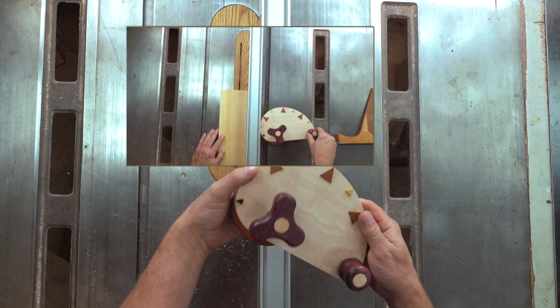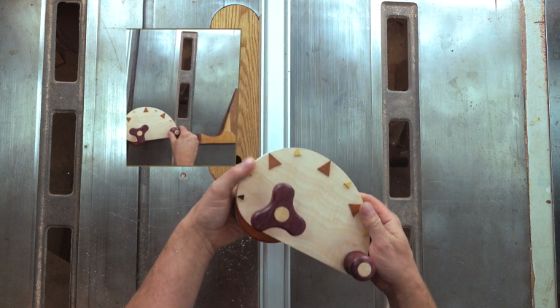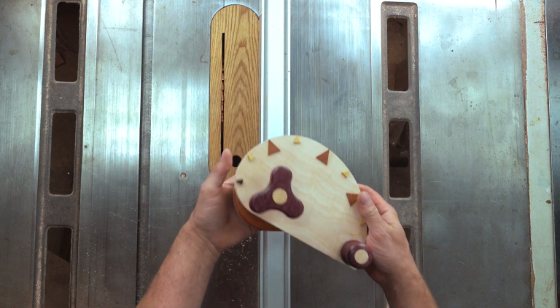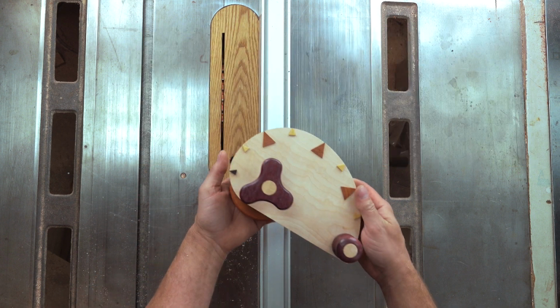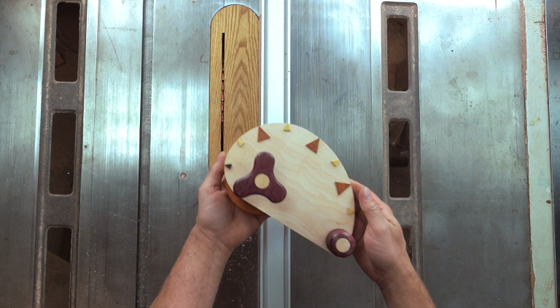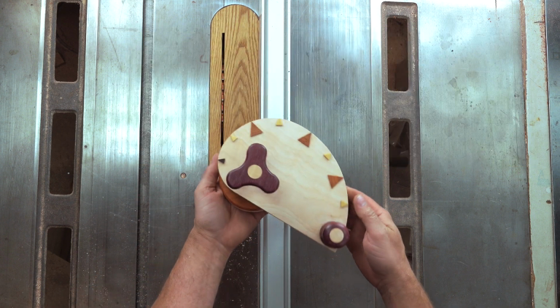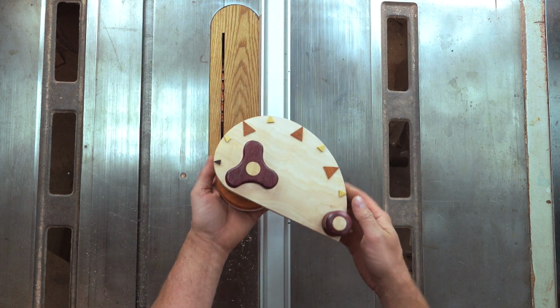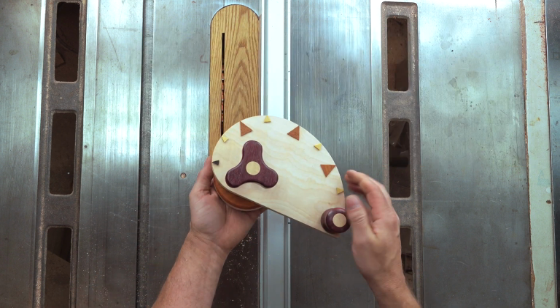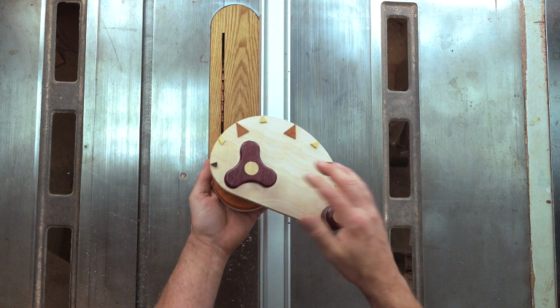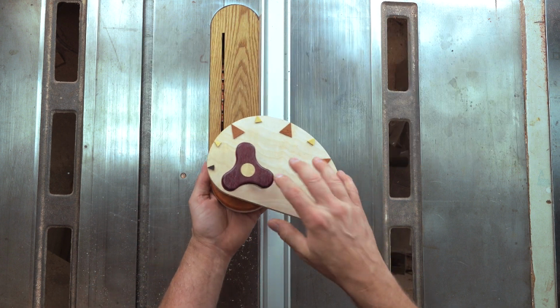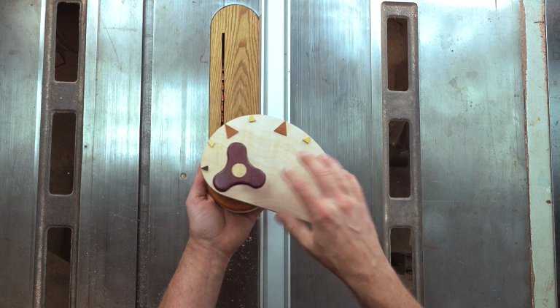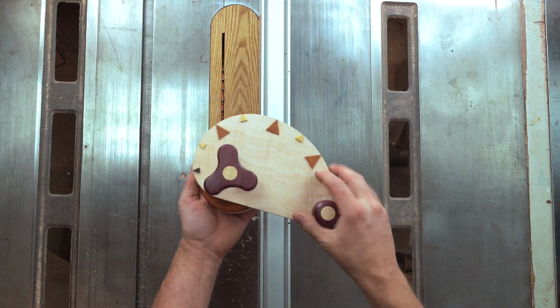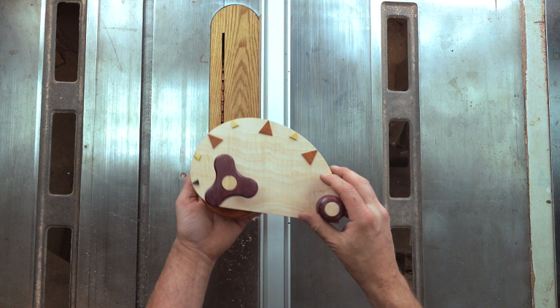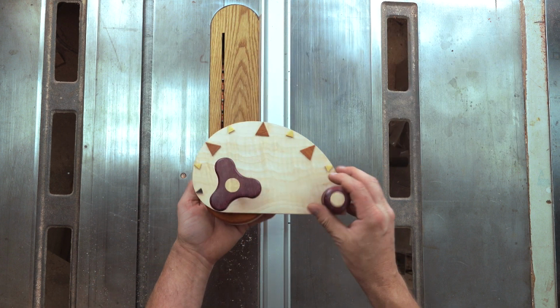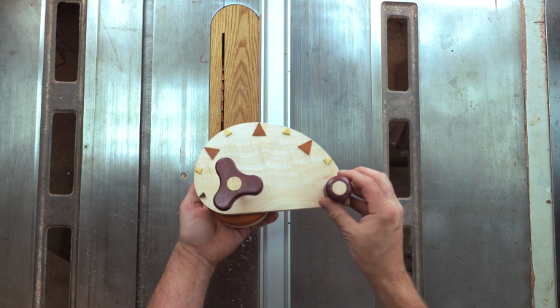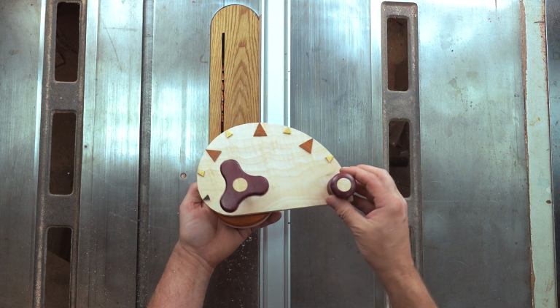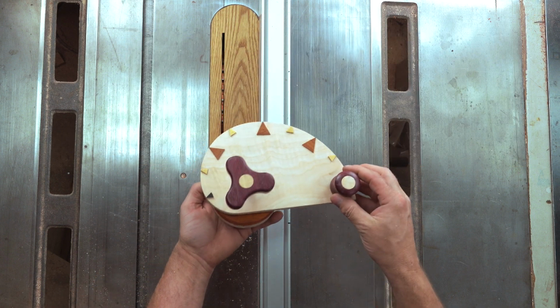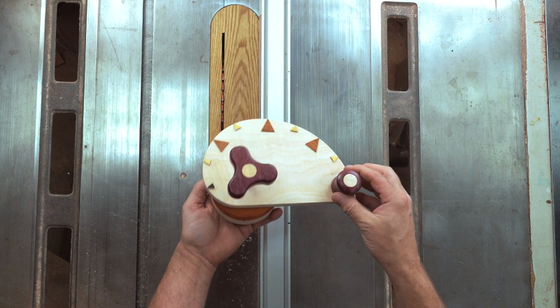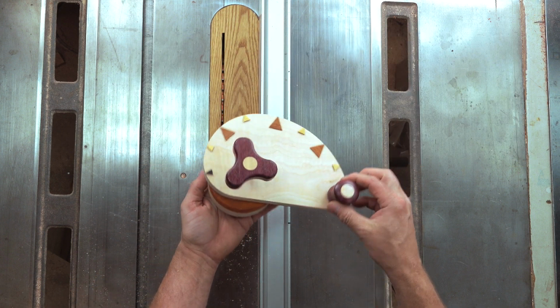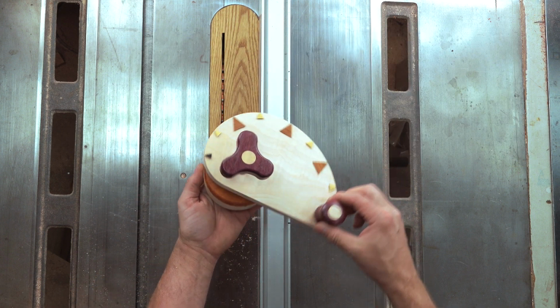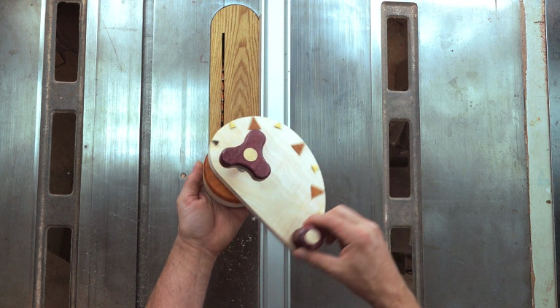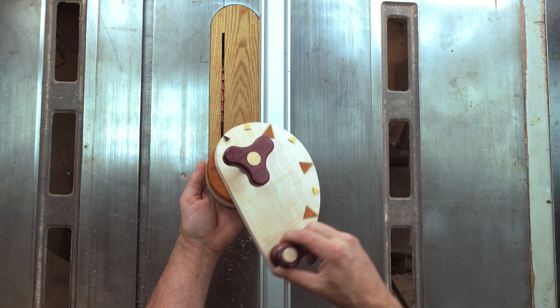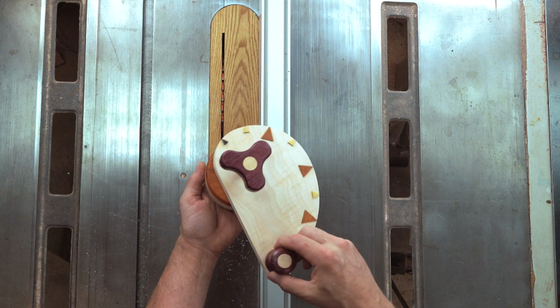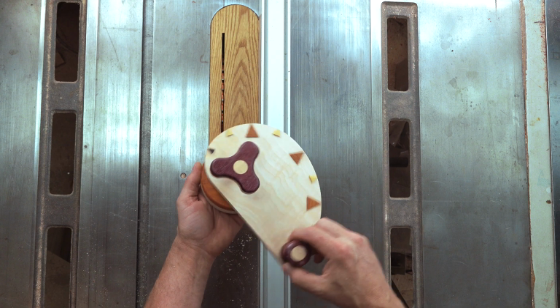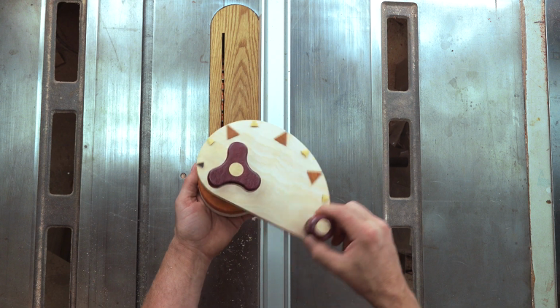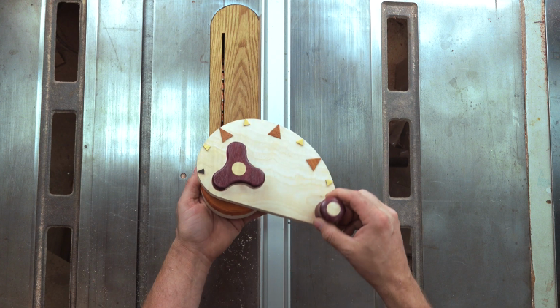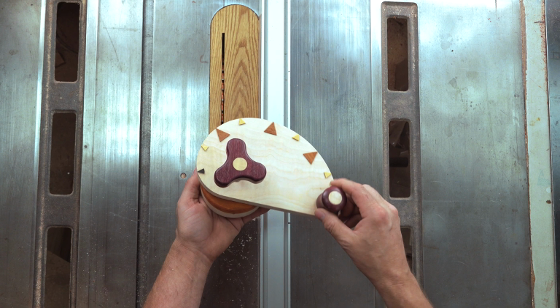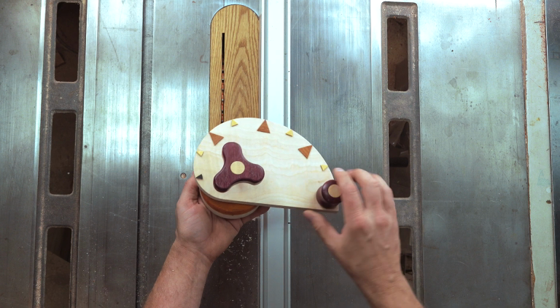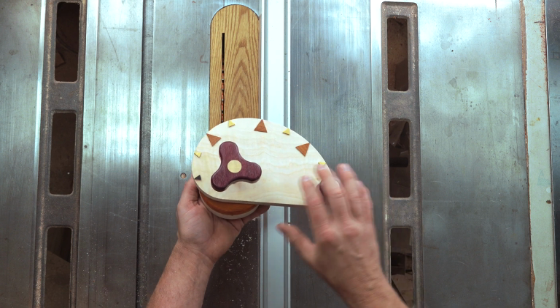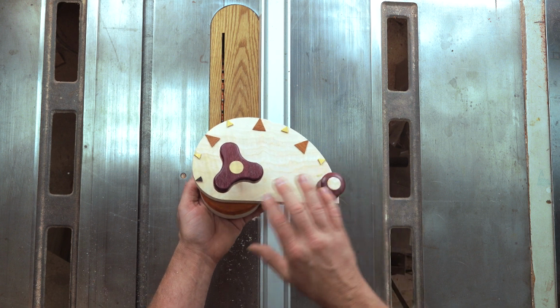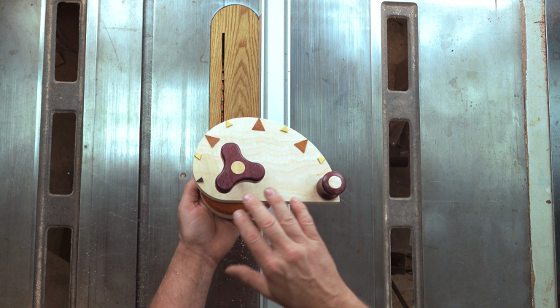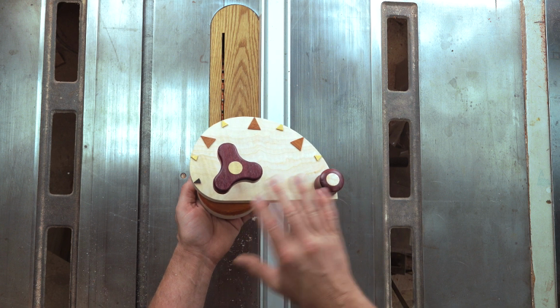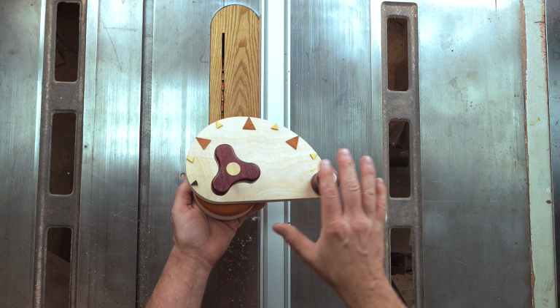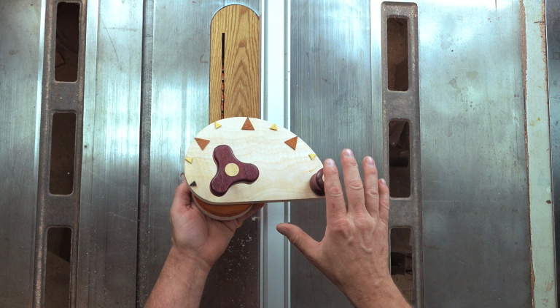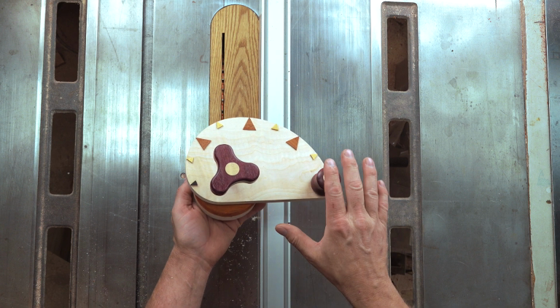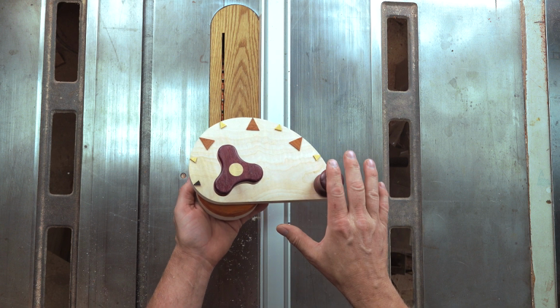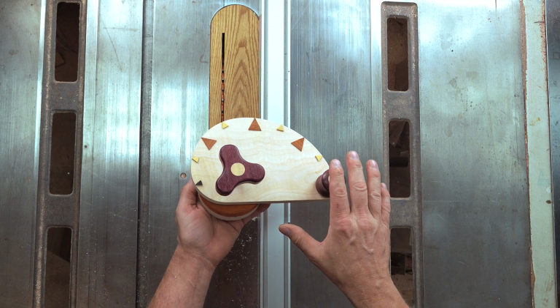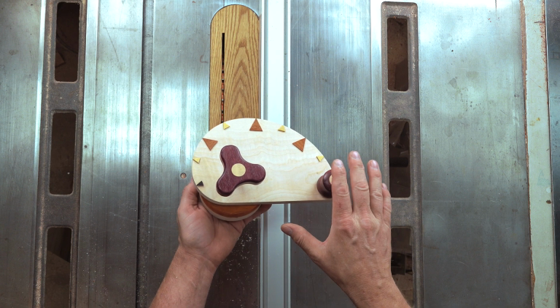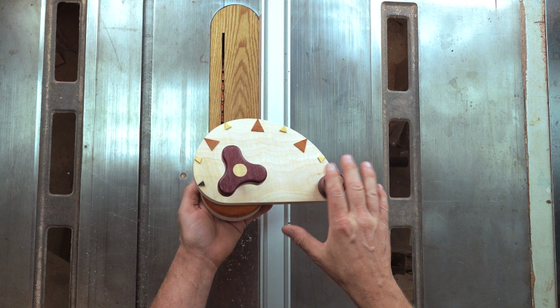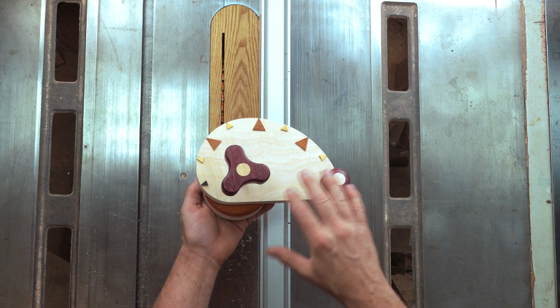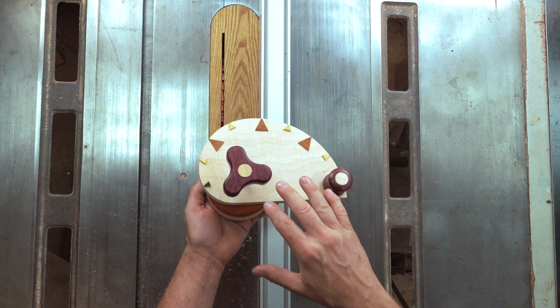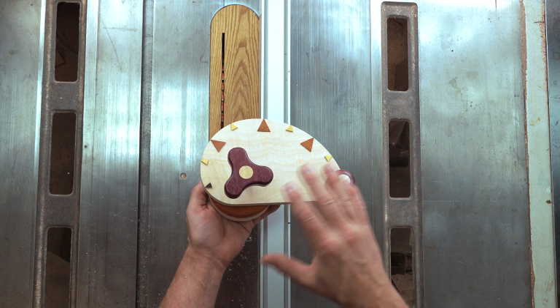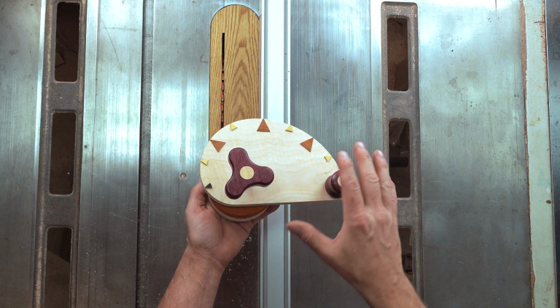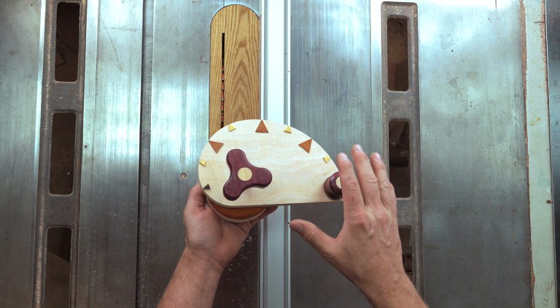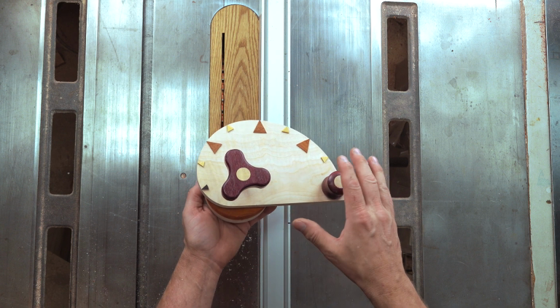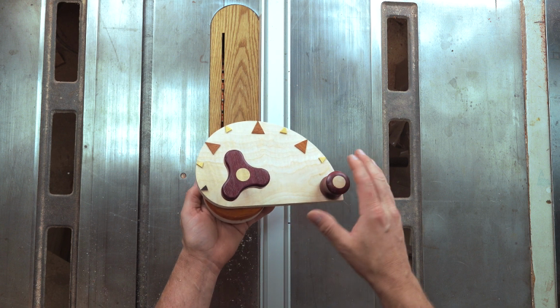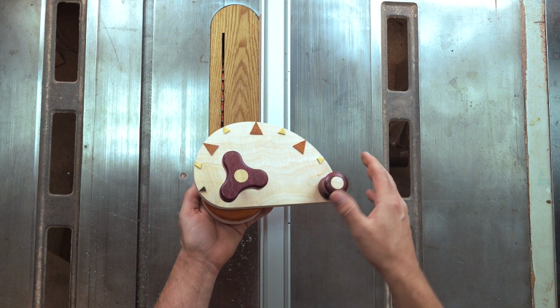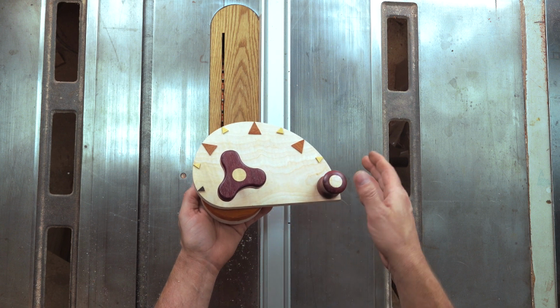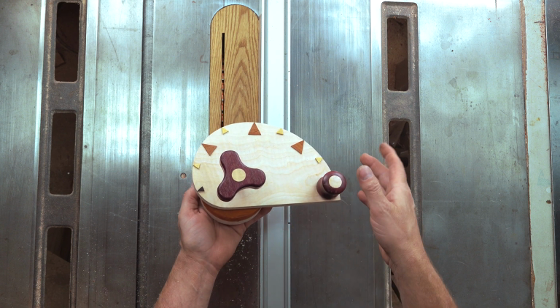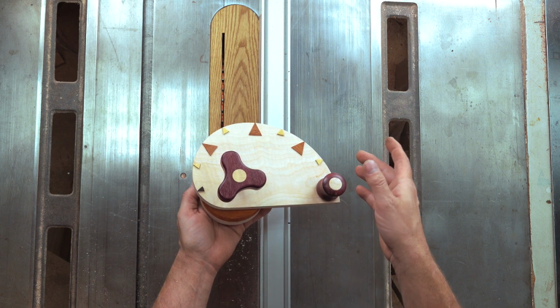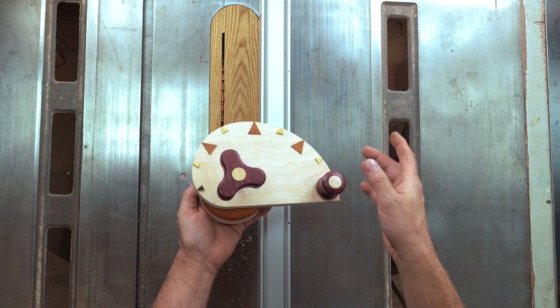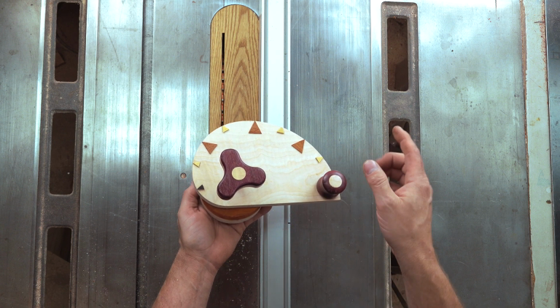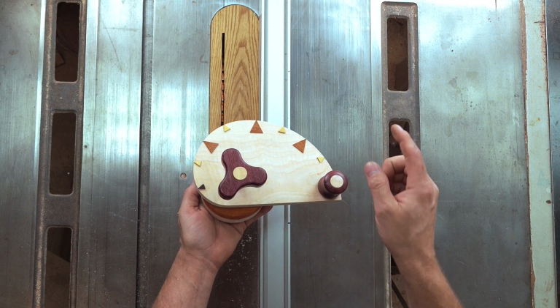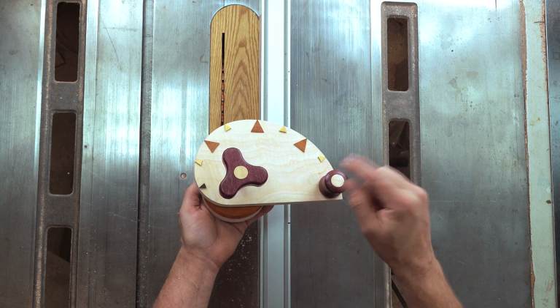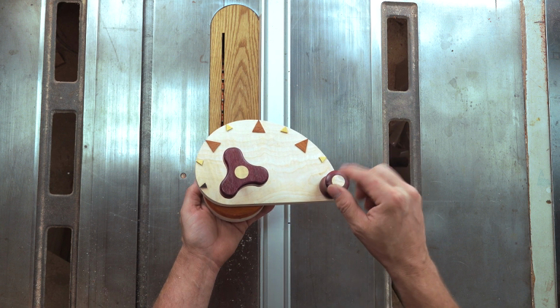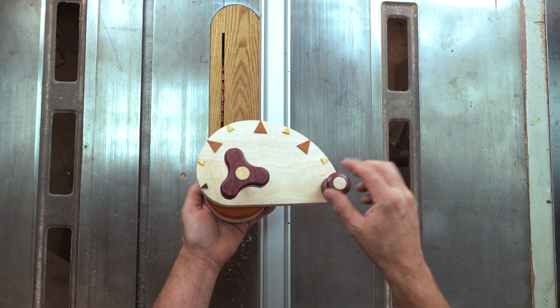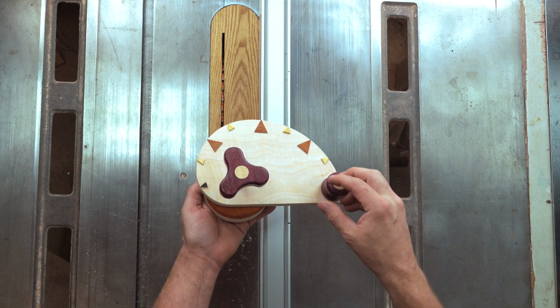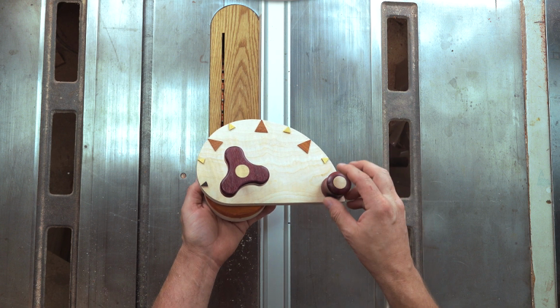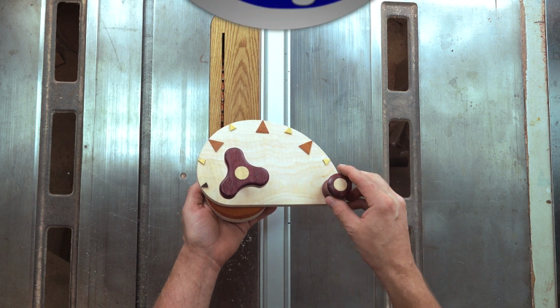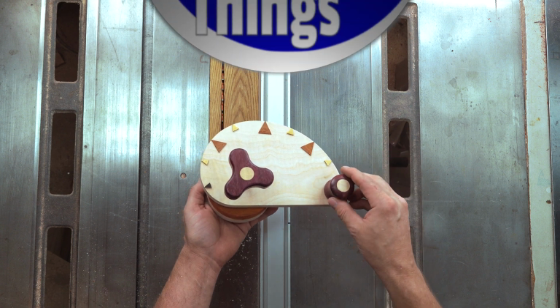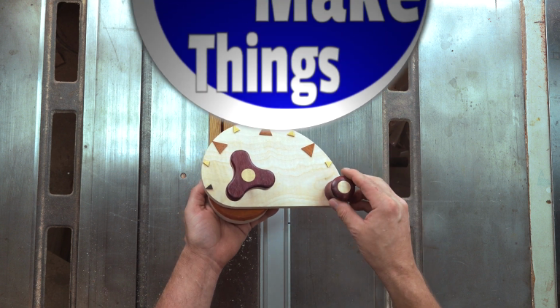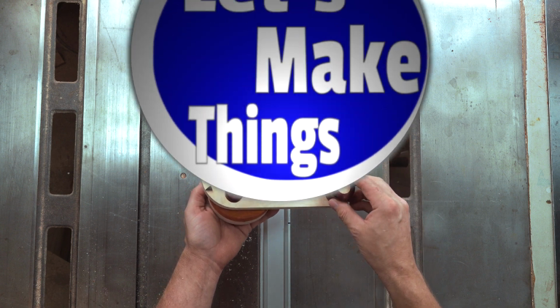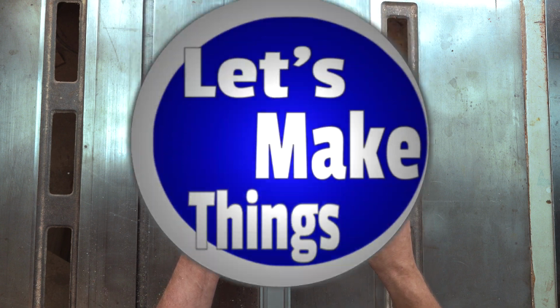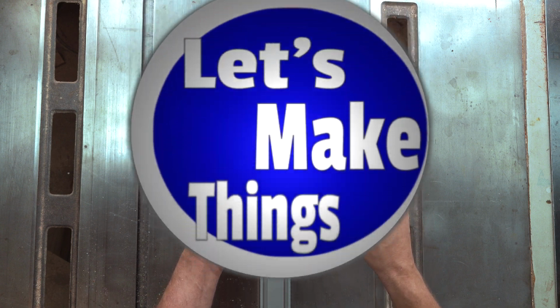Today I'm going to show you how you can make this creeper jig. I'll have all the plans for this on the website, which is going to be in the description down below.